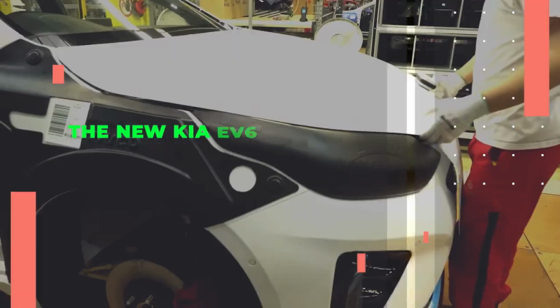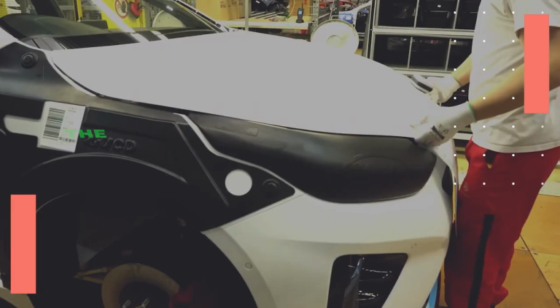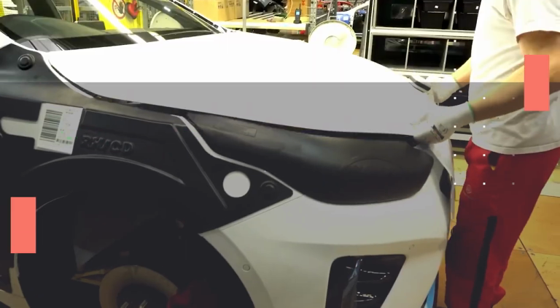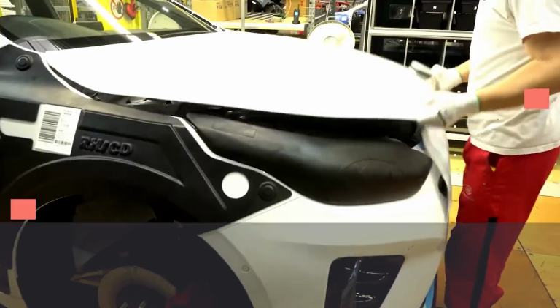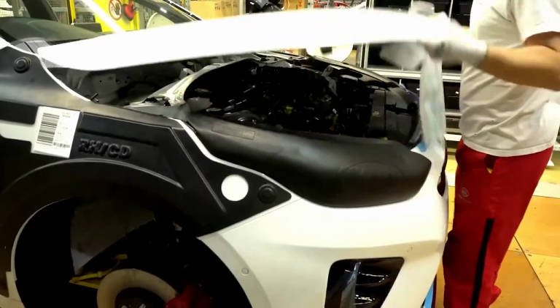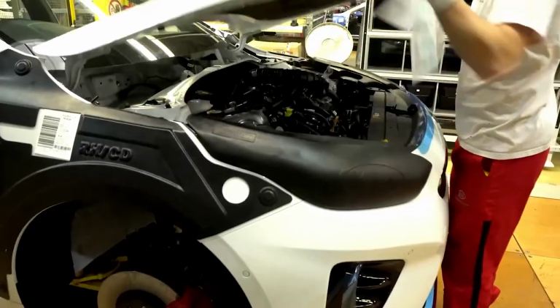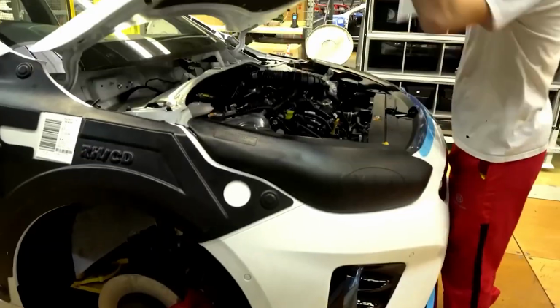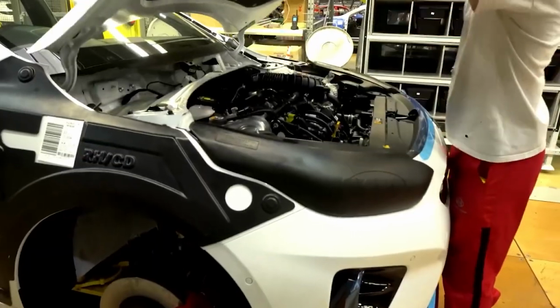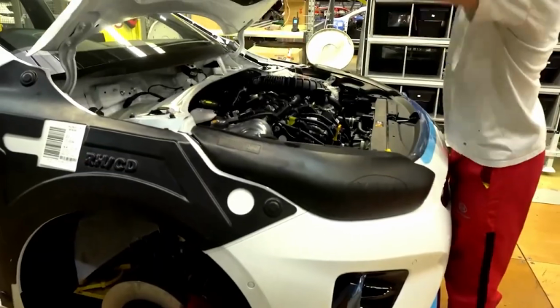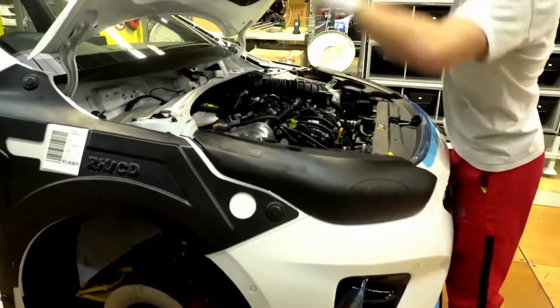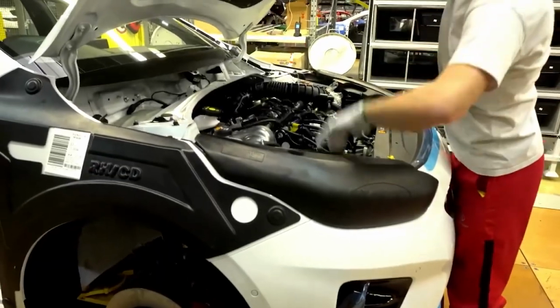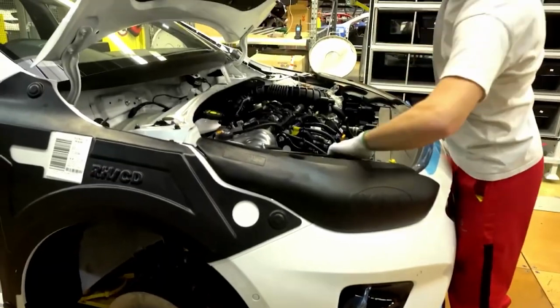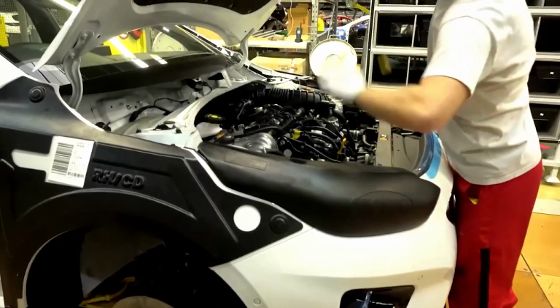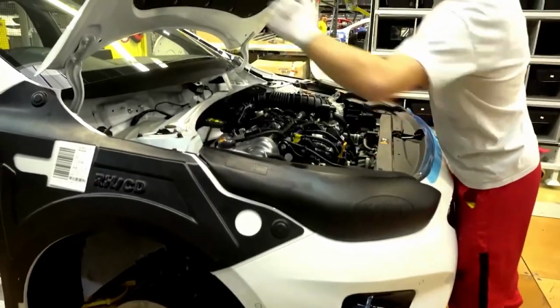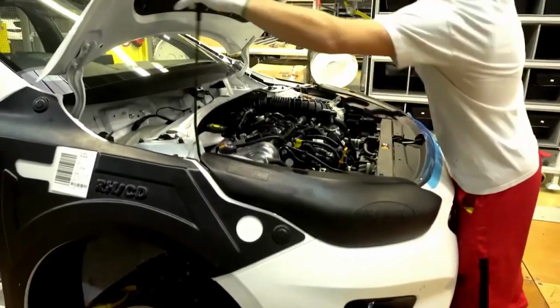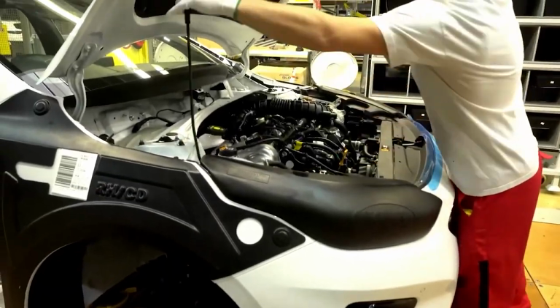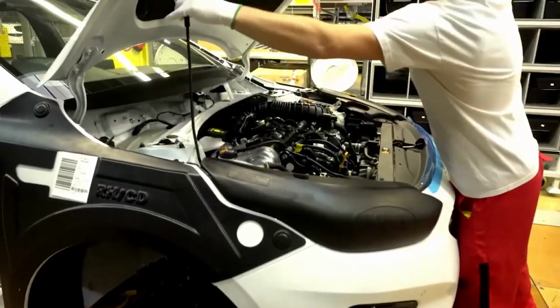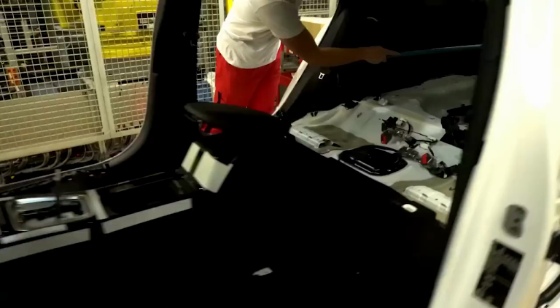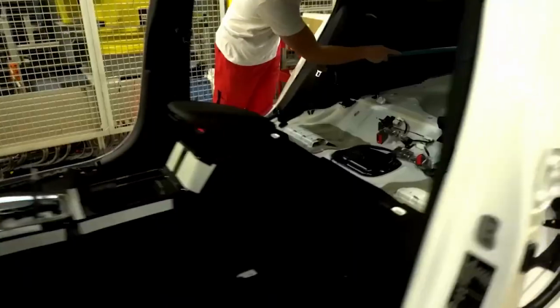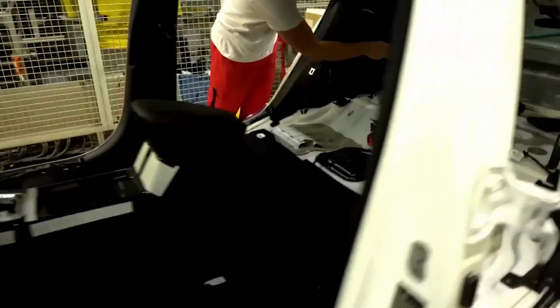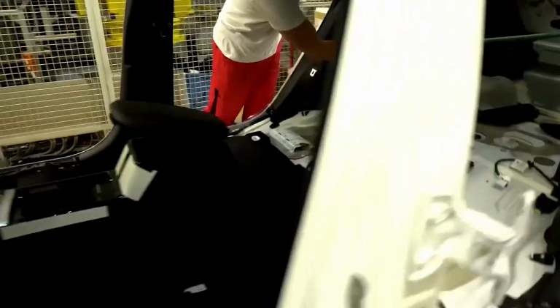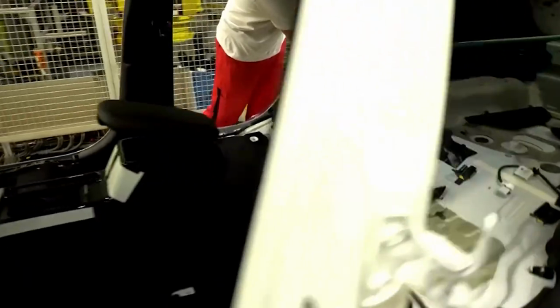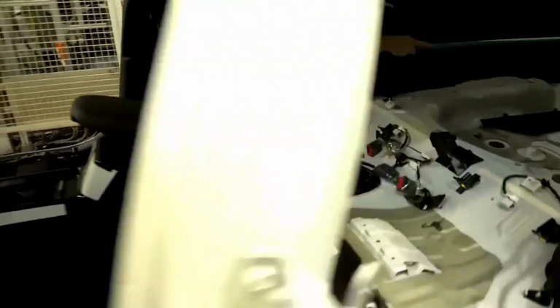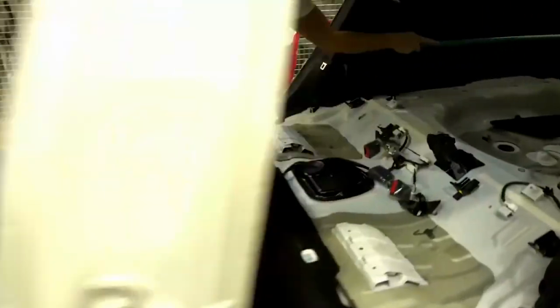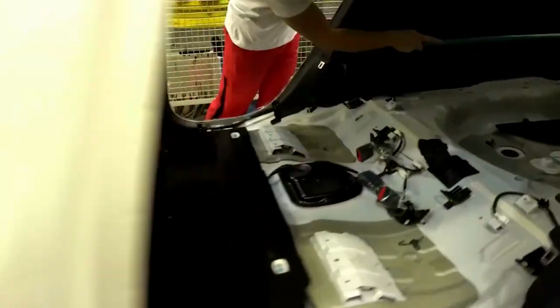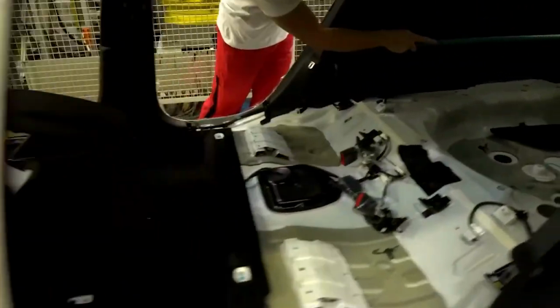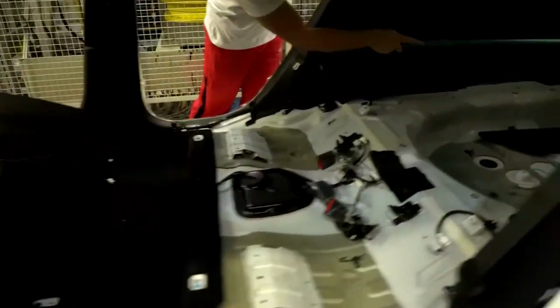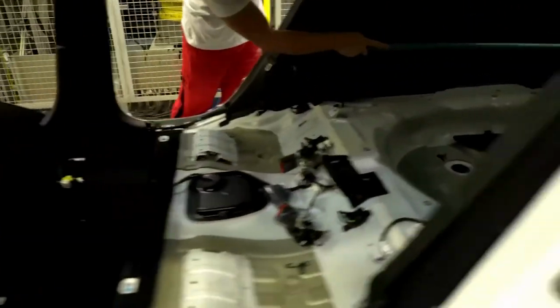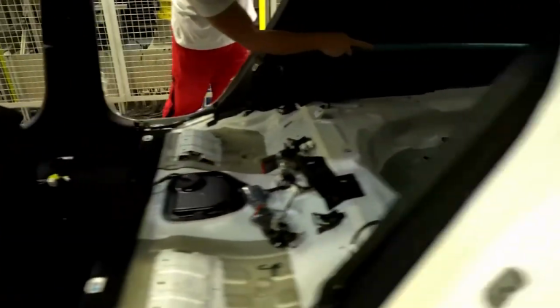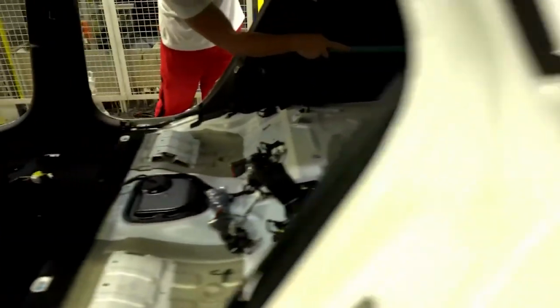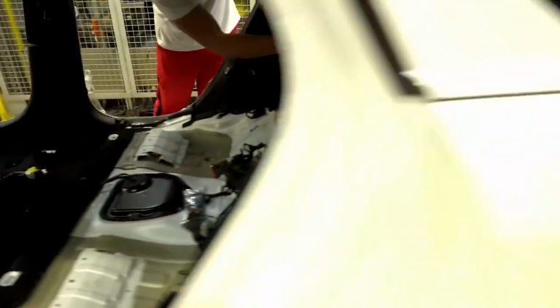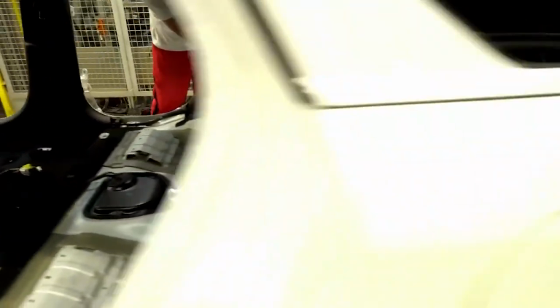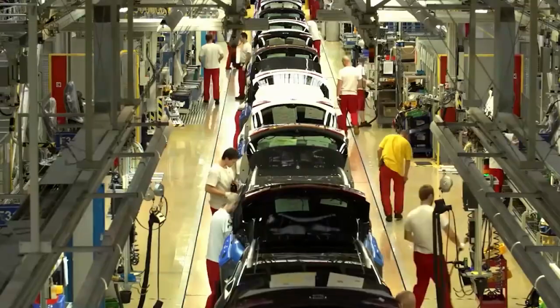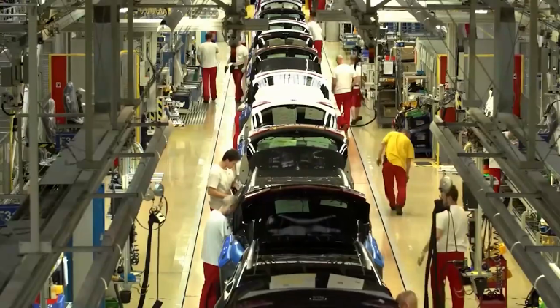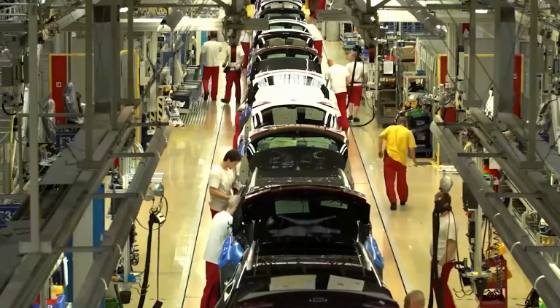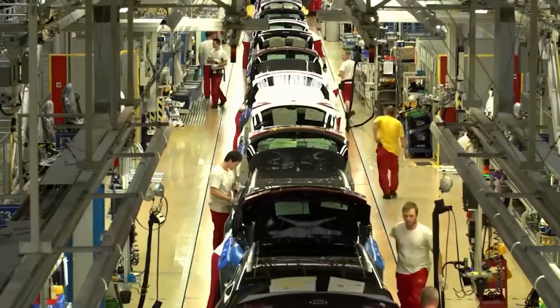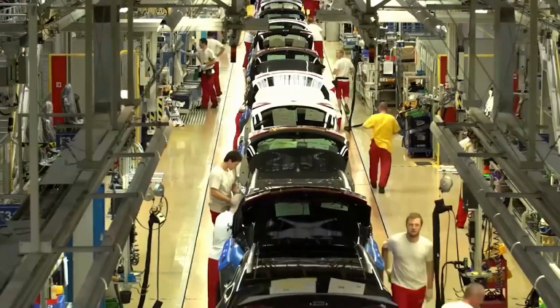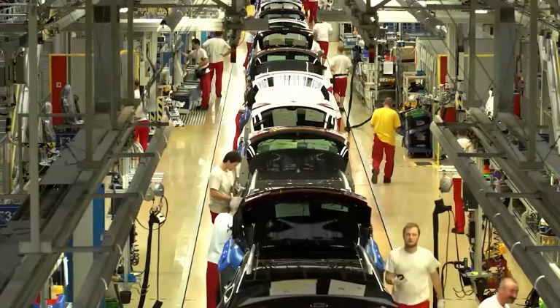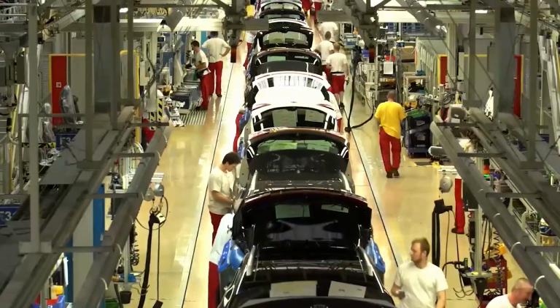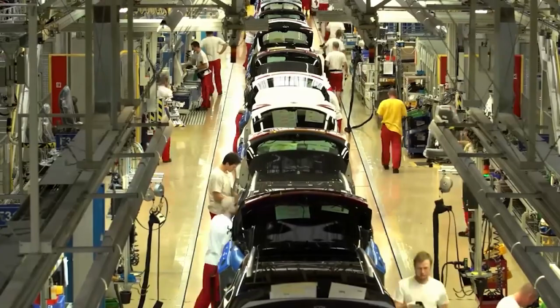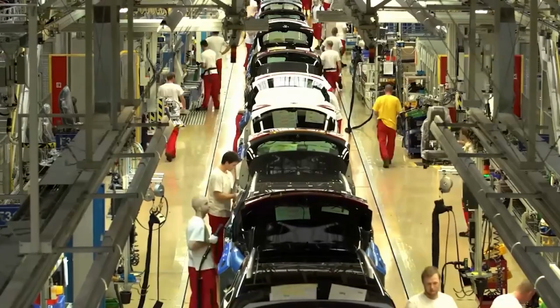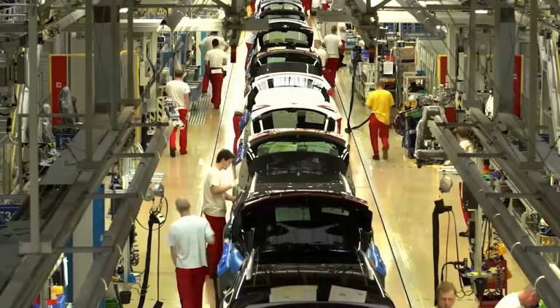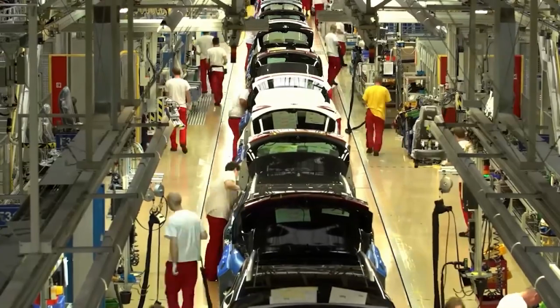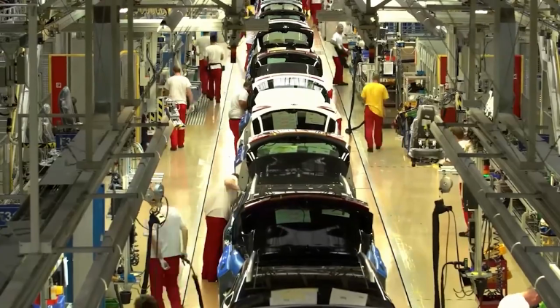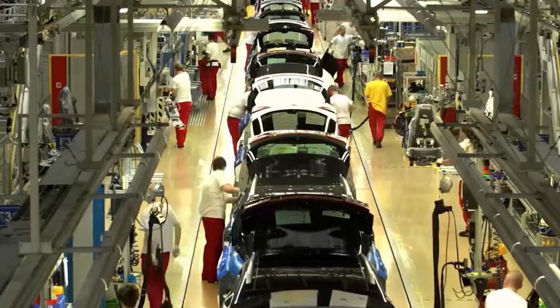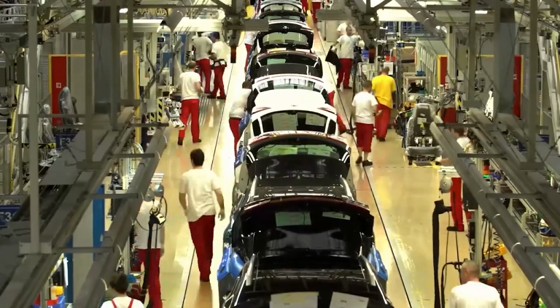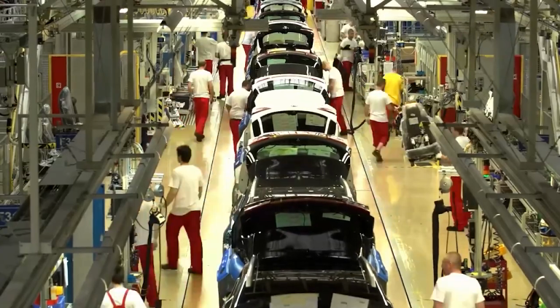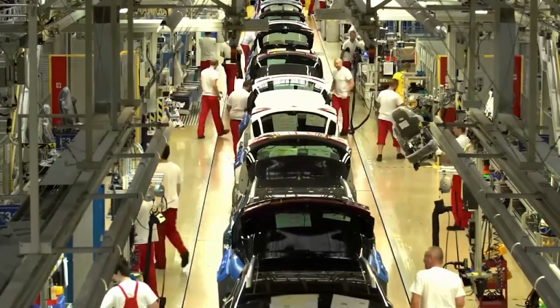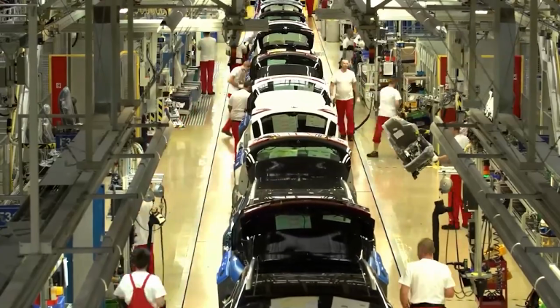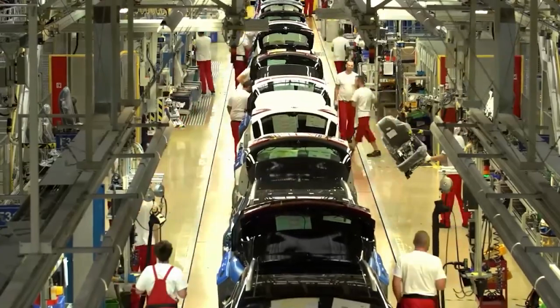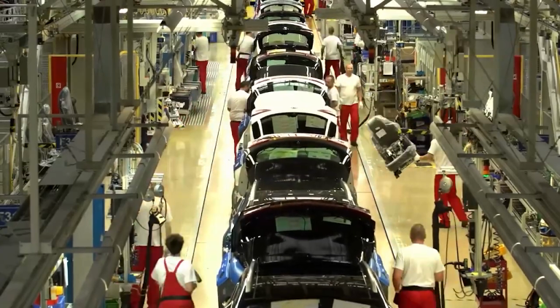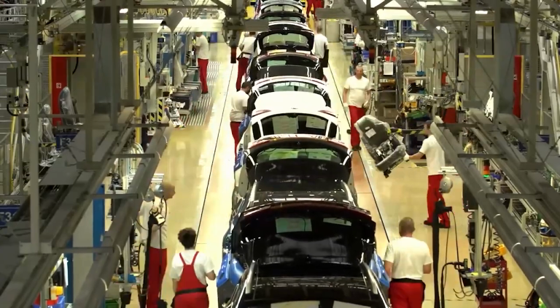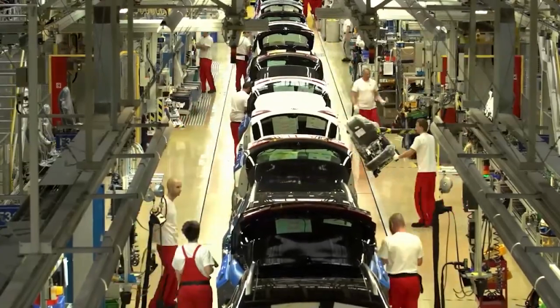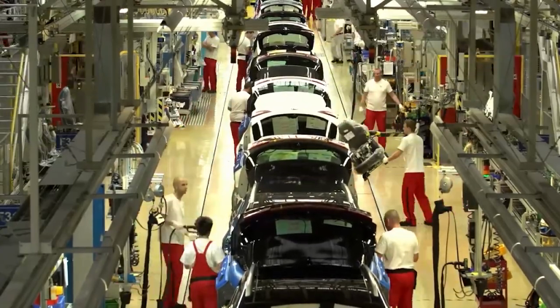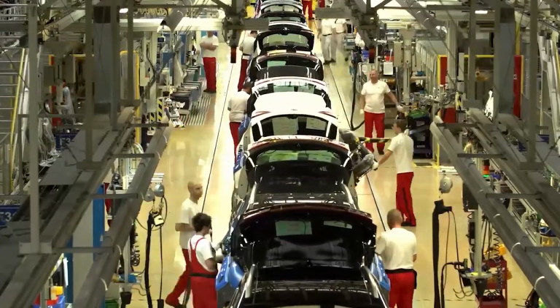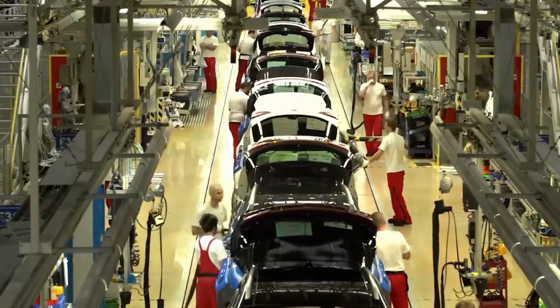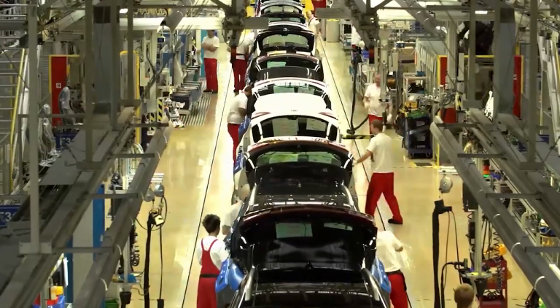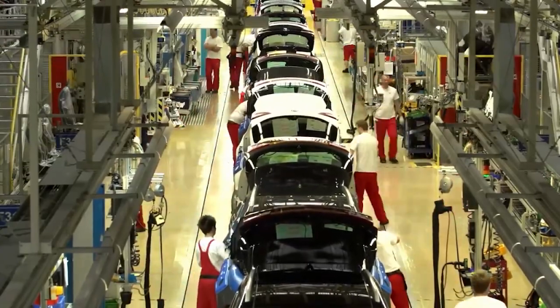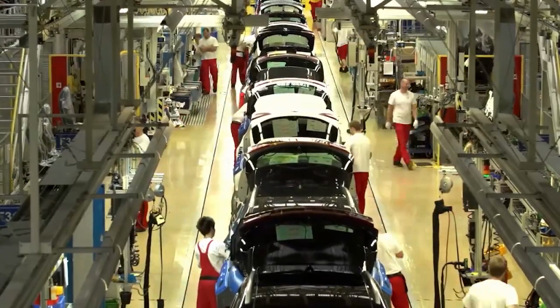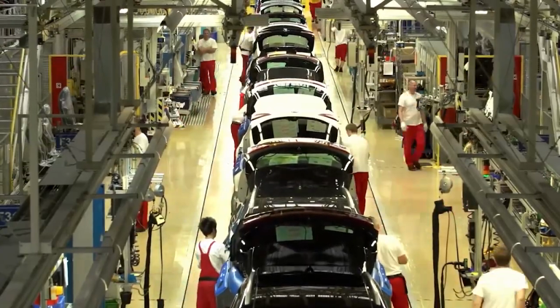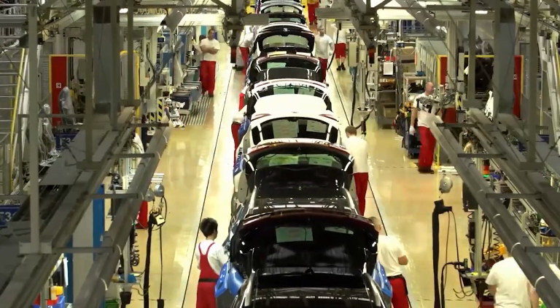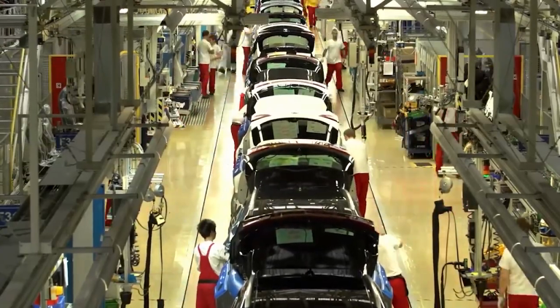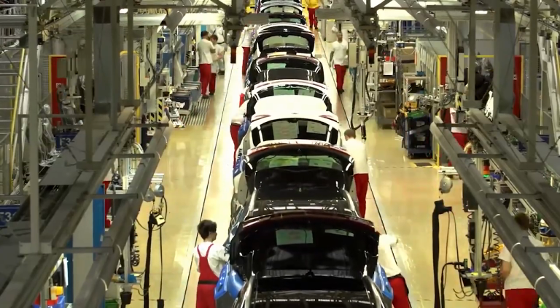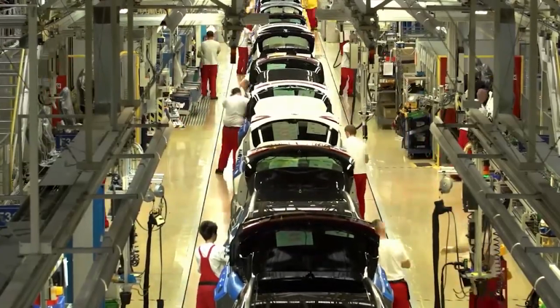For a long time, they have been known for their basic, reasonable, practical, and mostly boring economical cars.